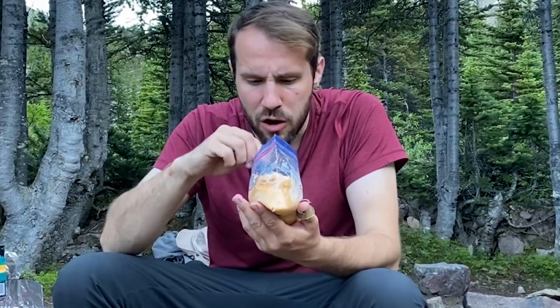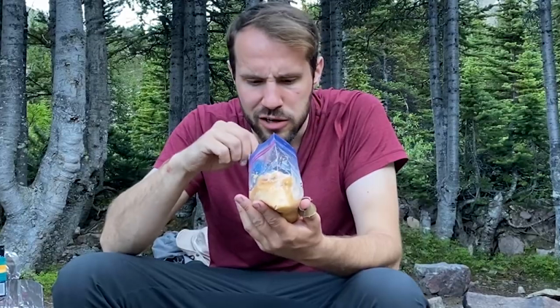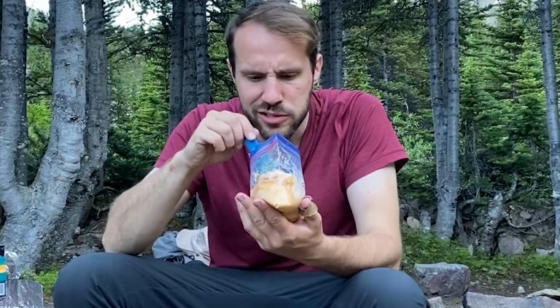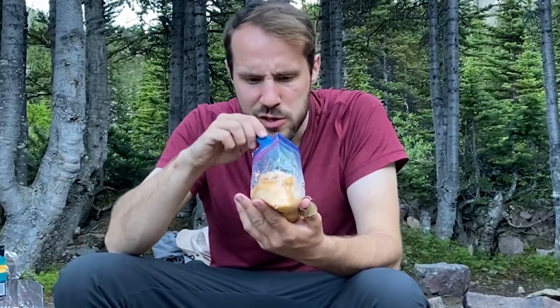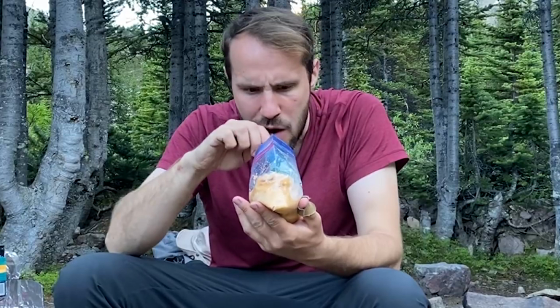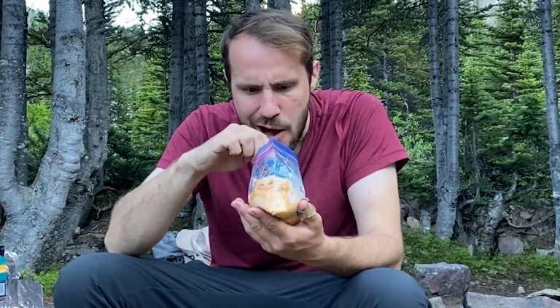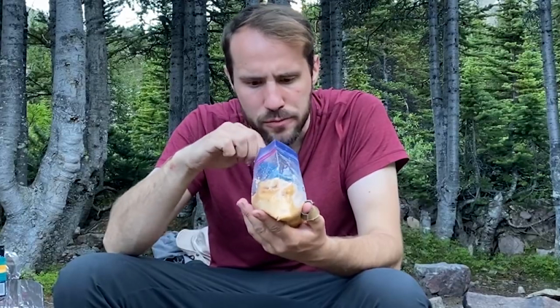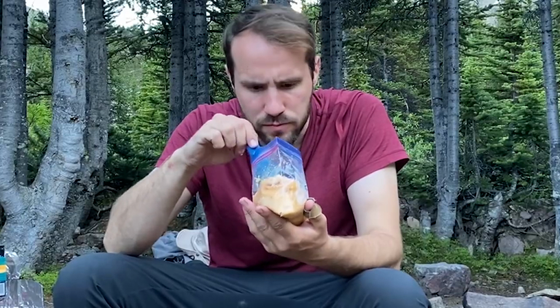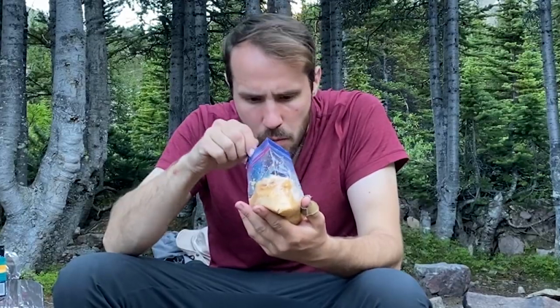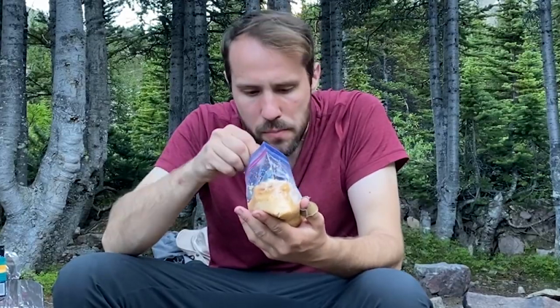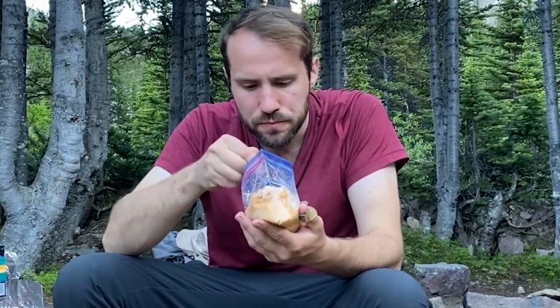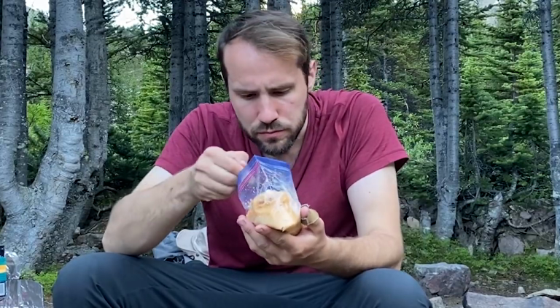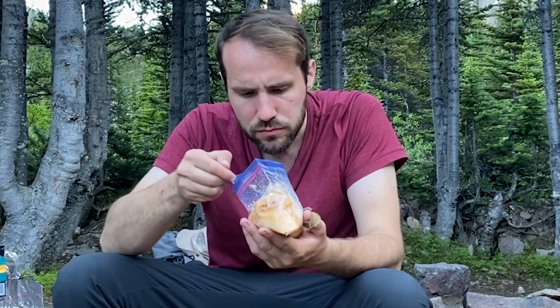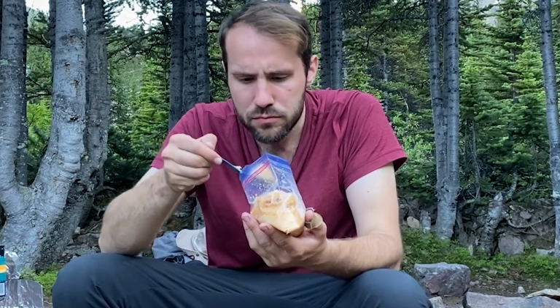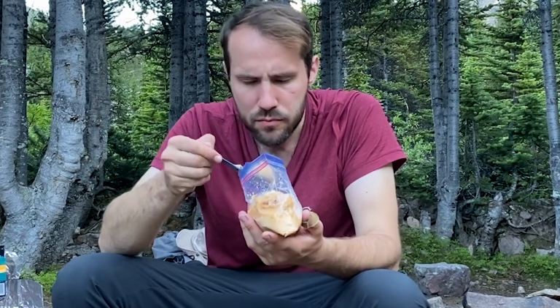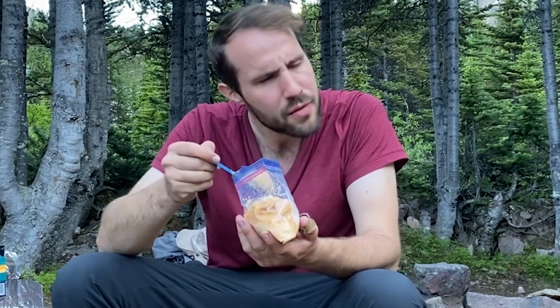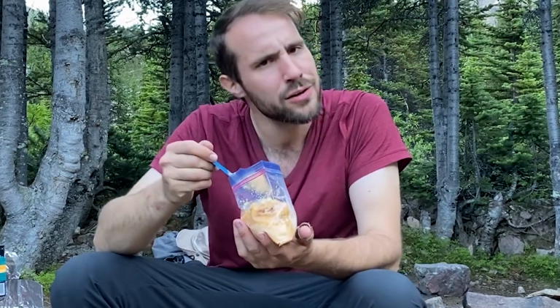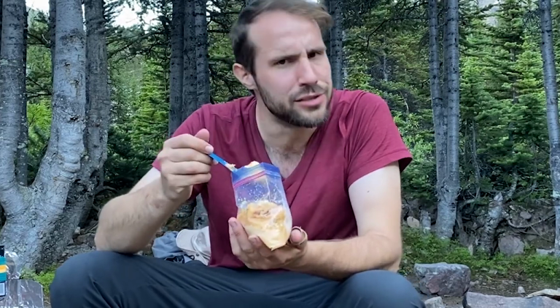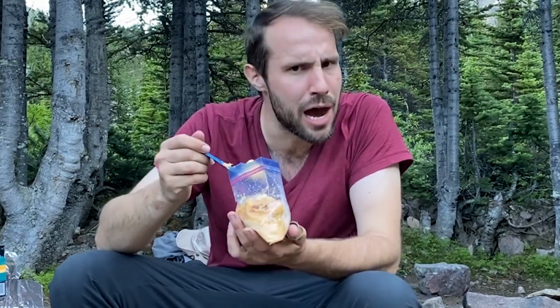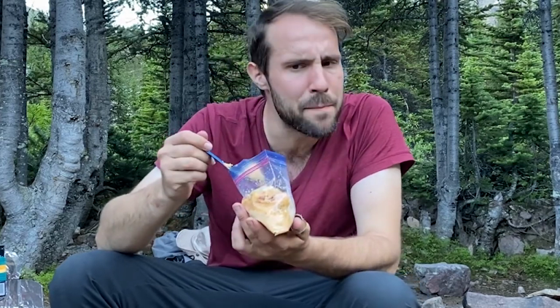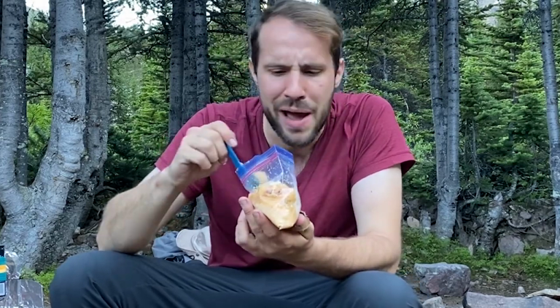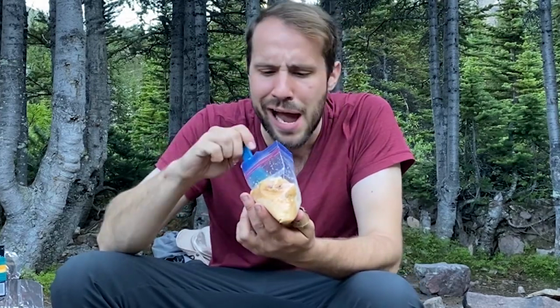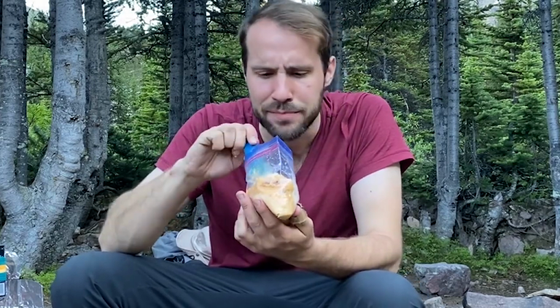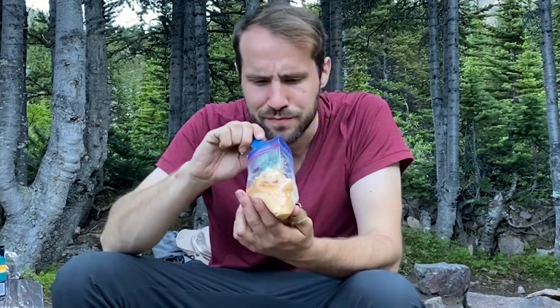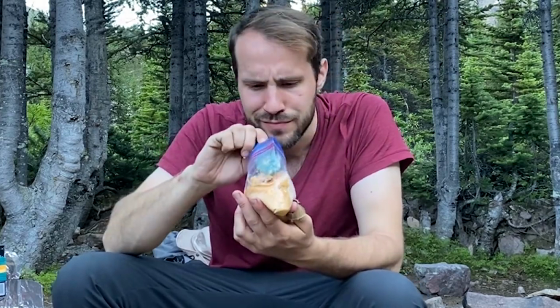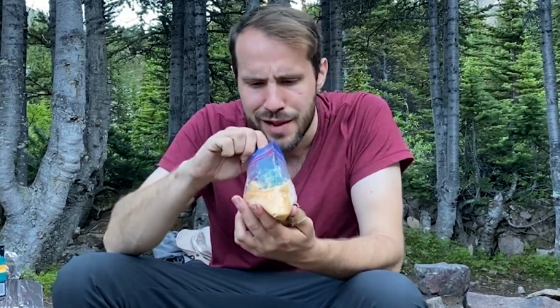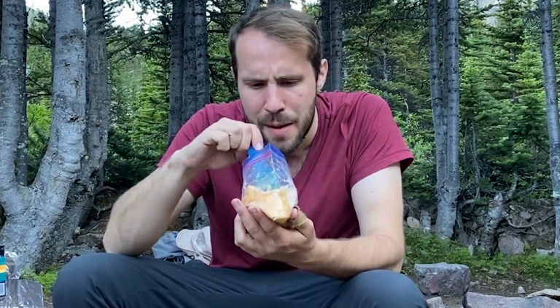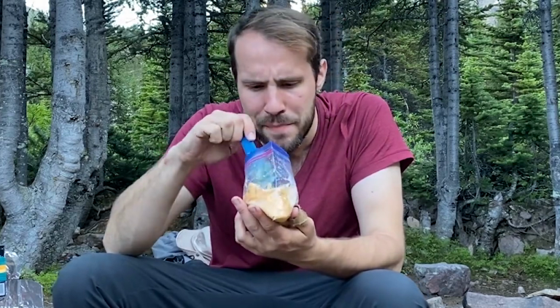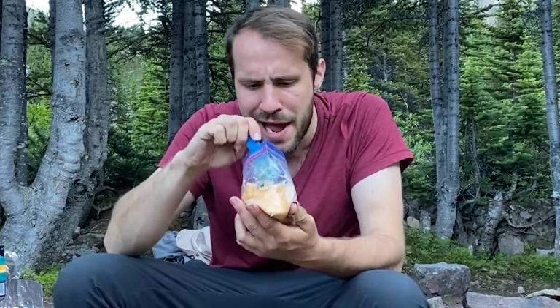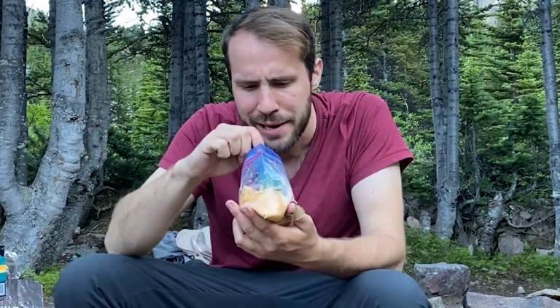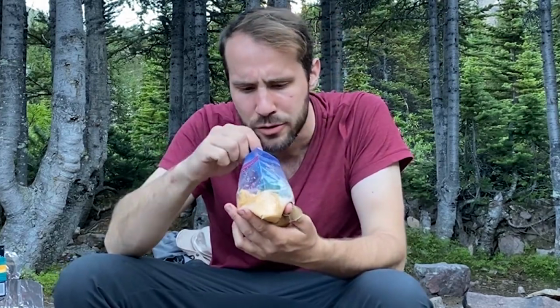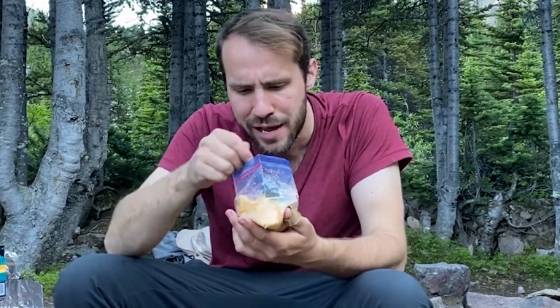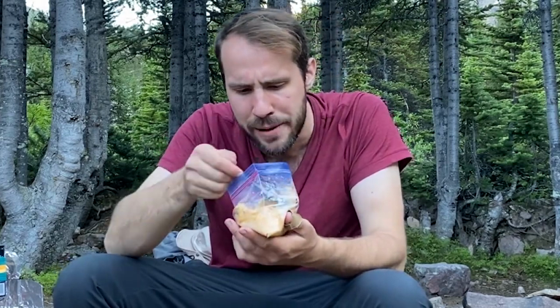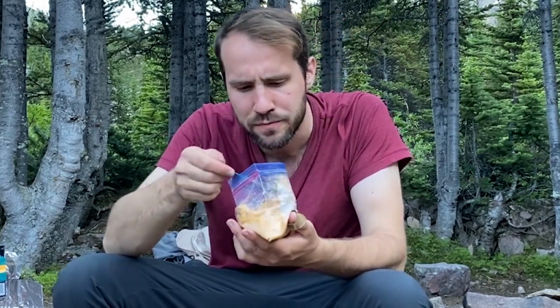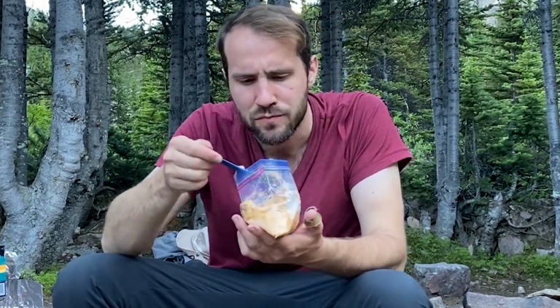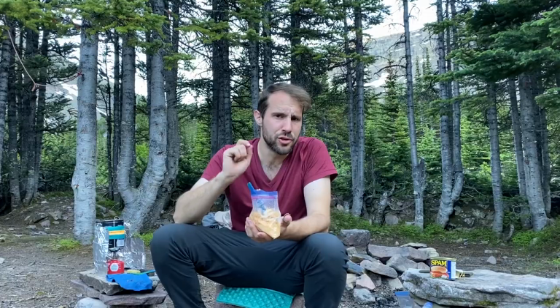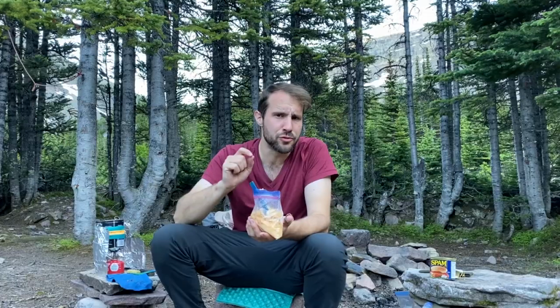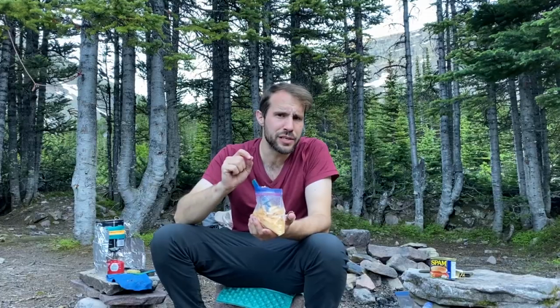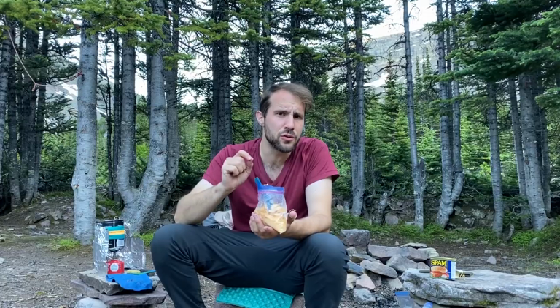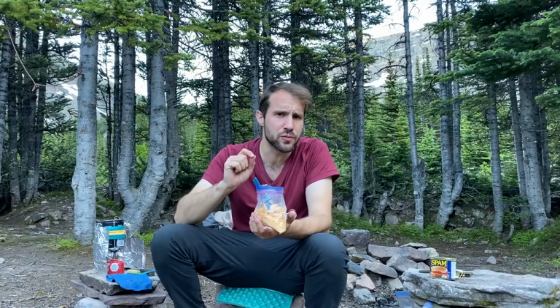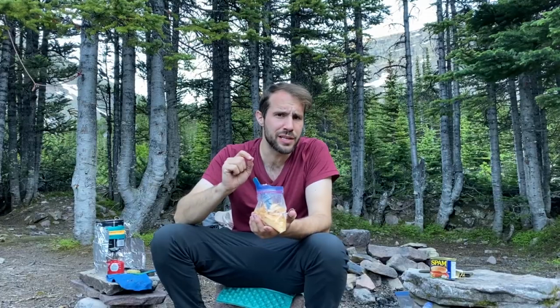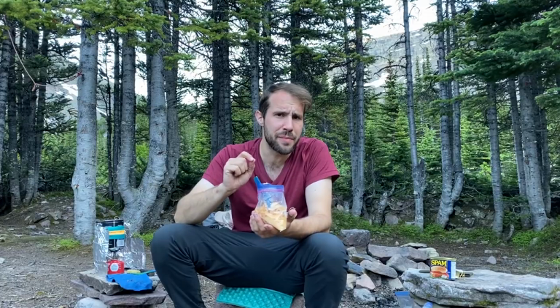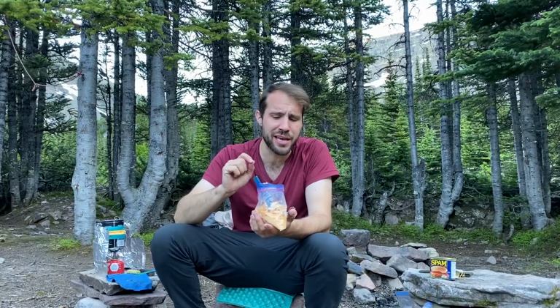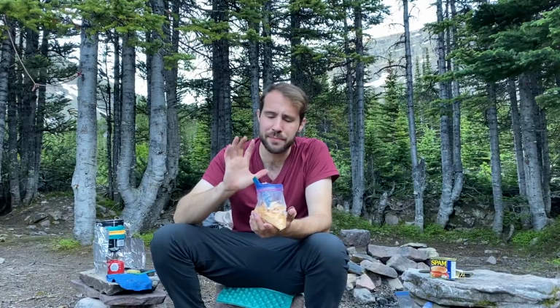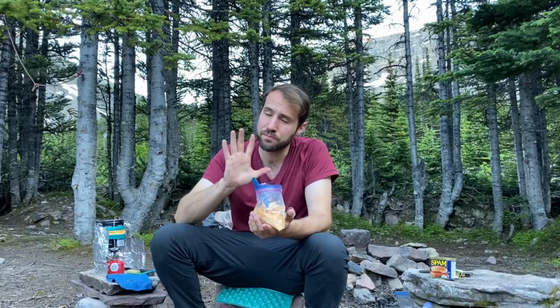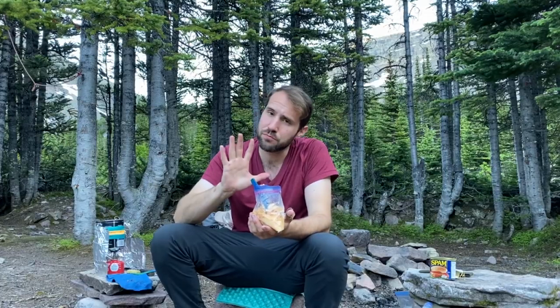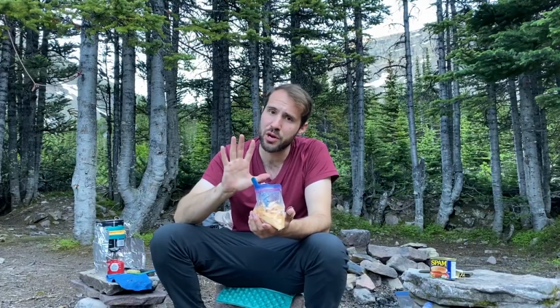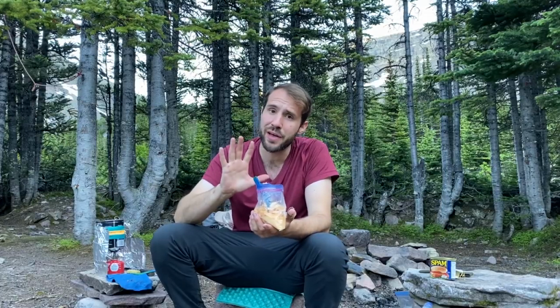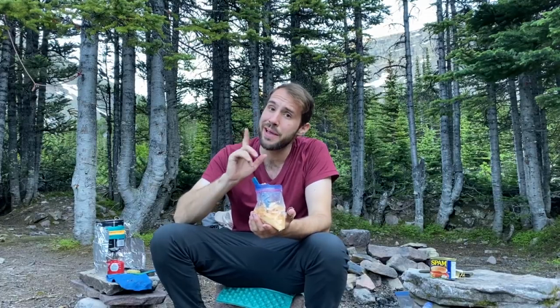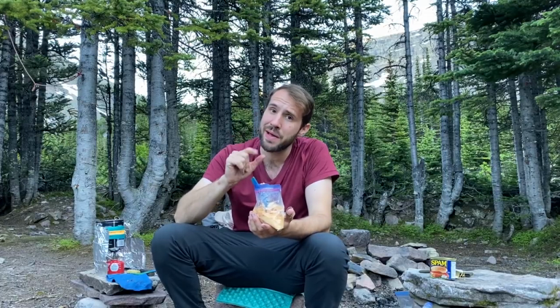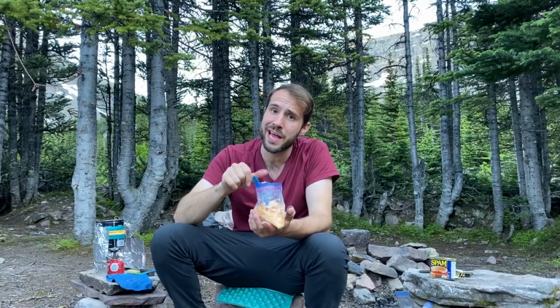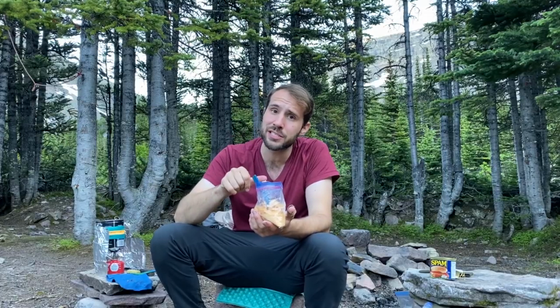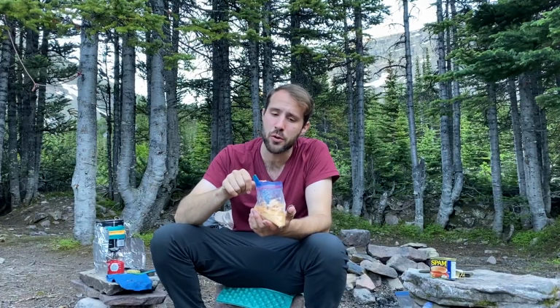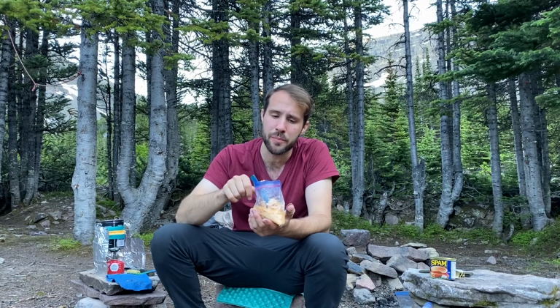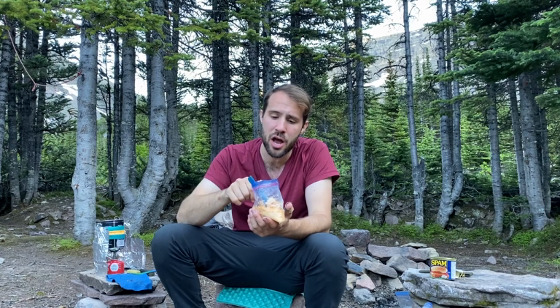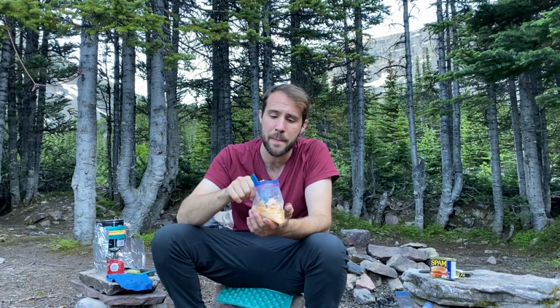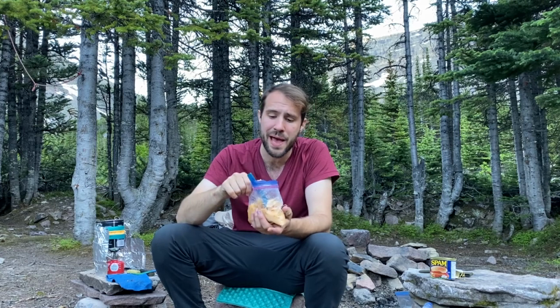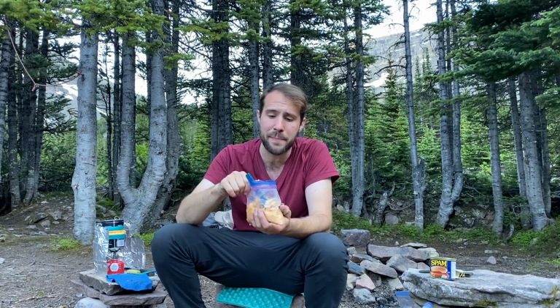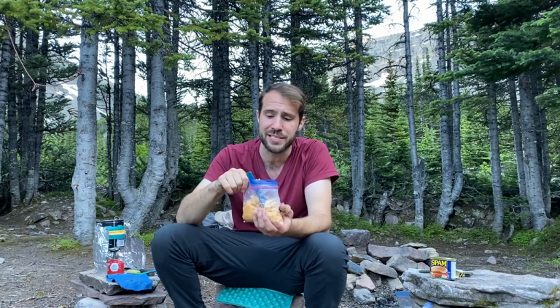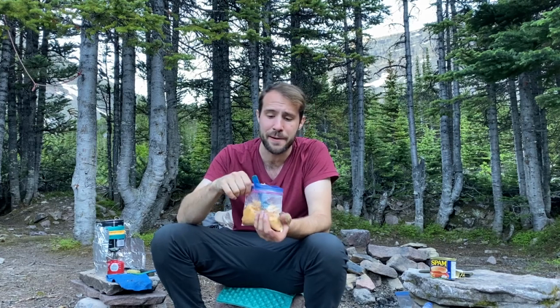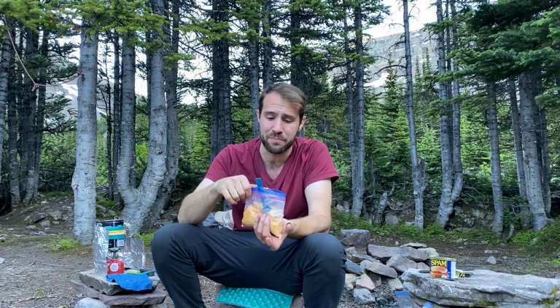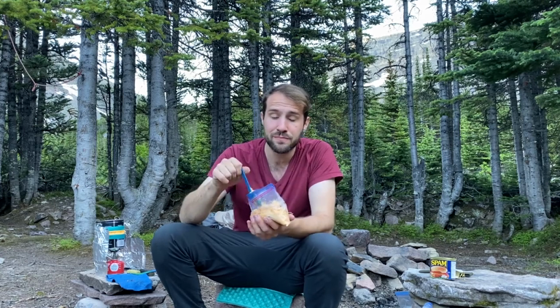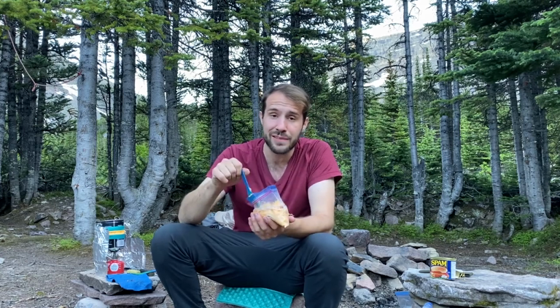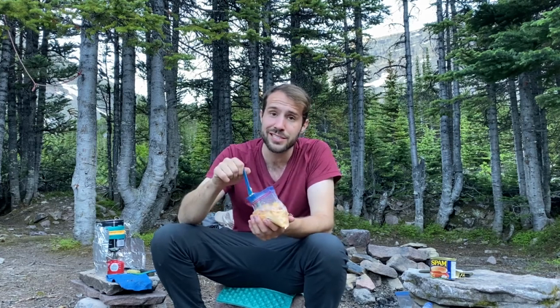Honestly — wow, not bad! The Doritos really make it. Okay, I can't spoil my appetite, I've still got more coming.